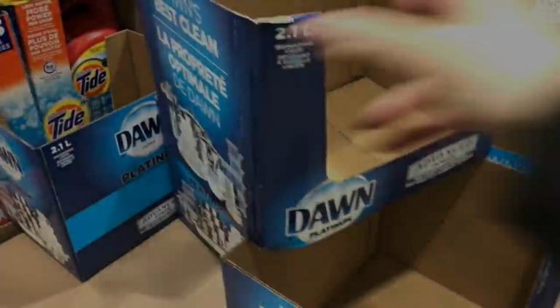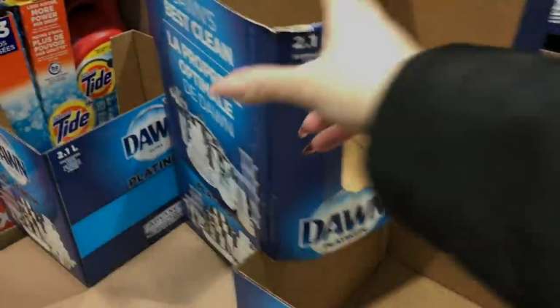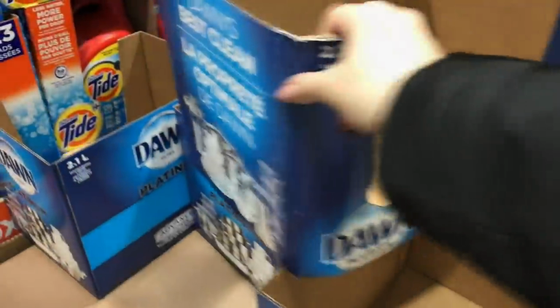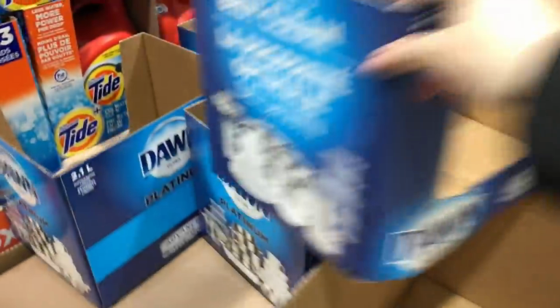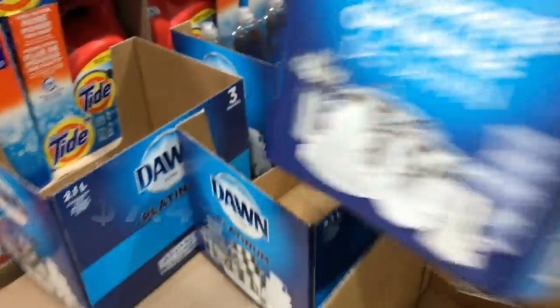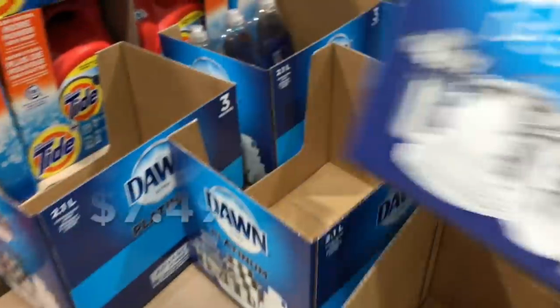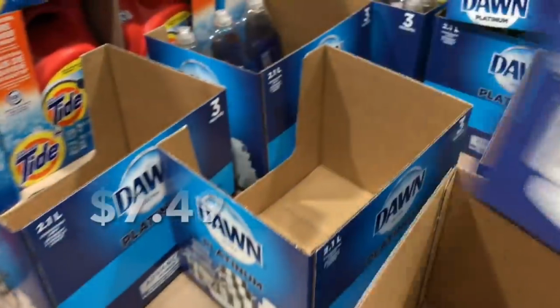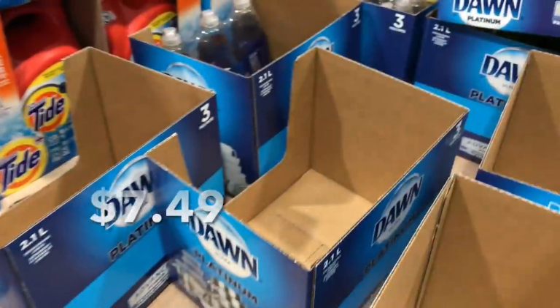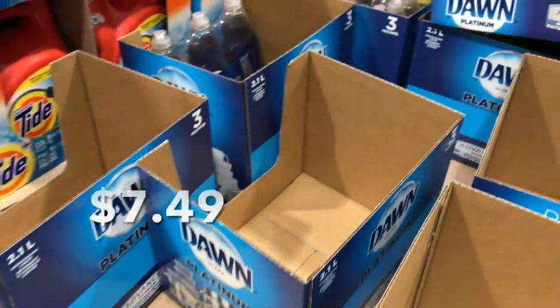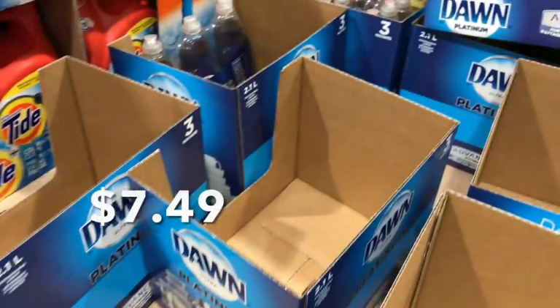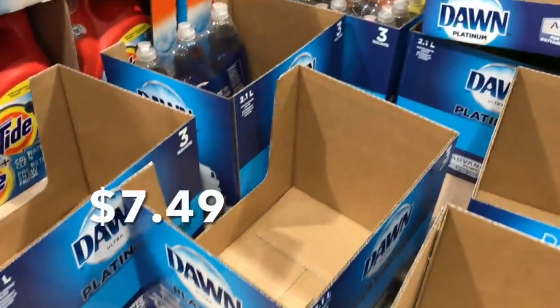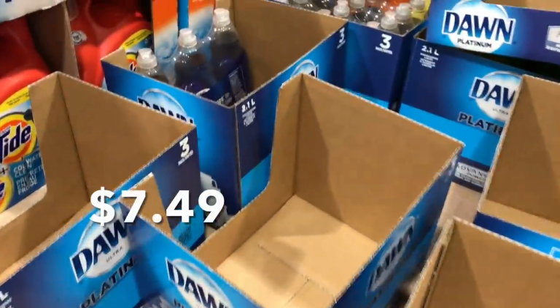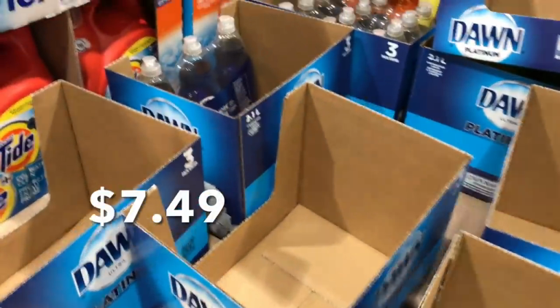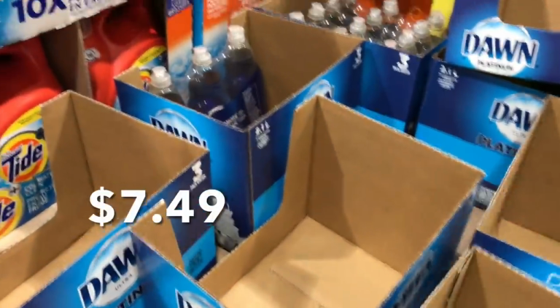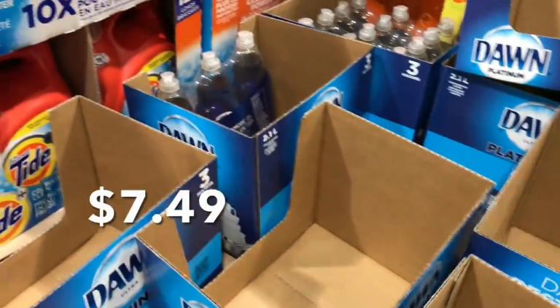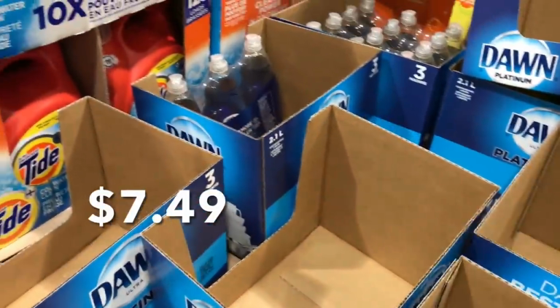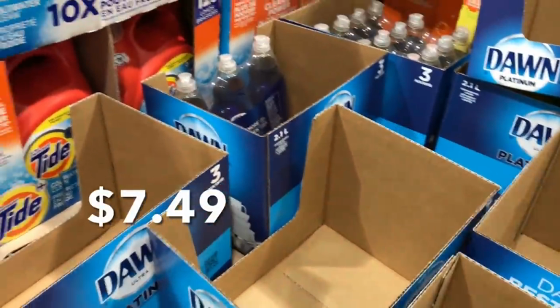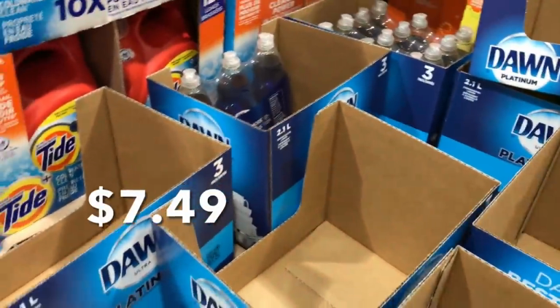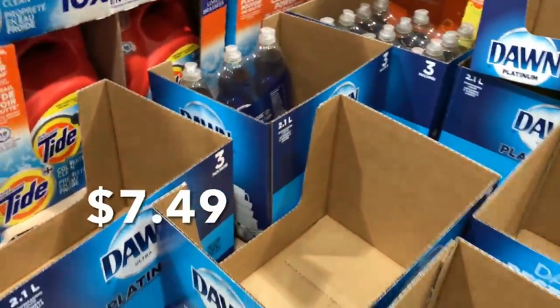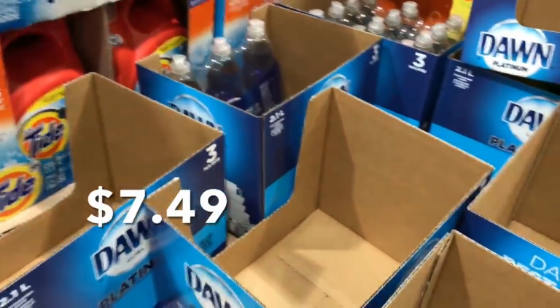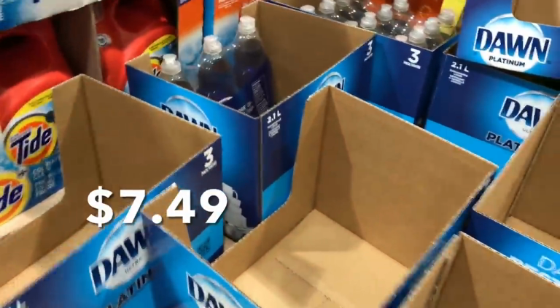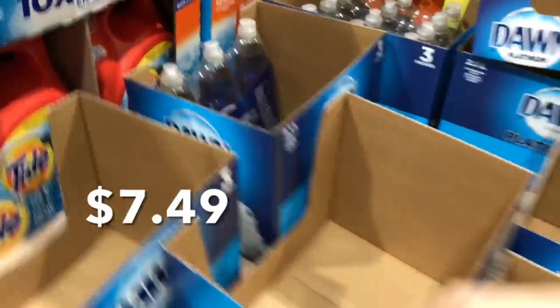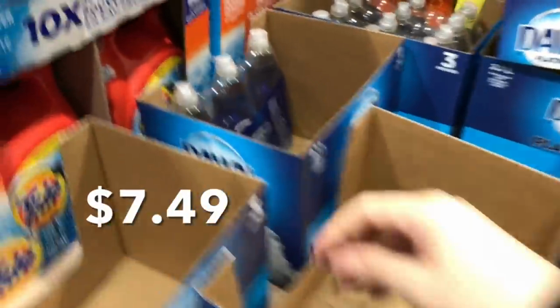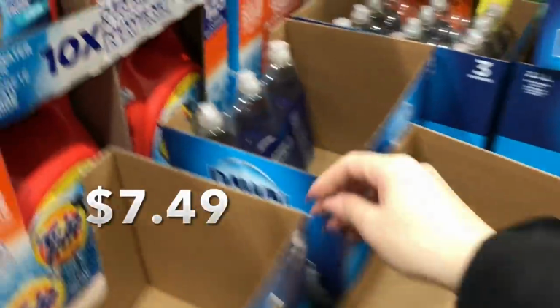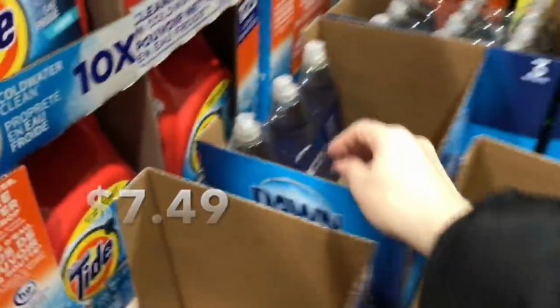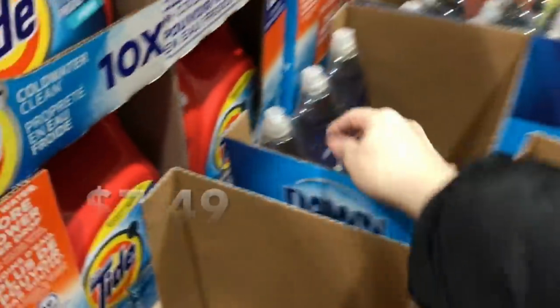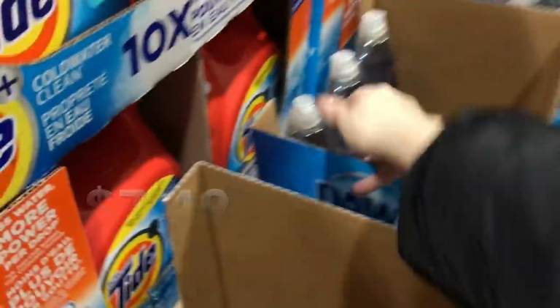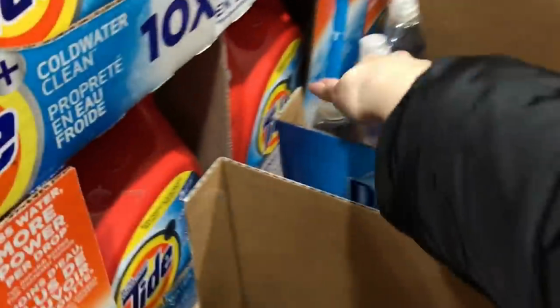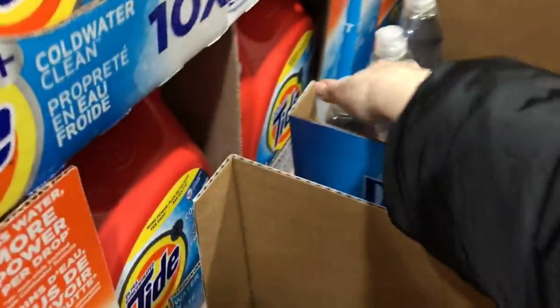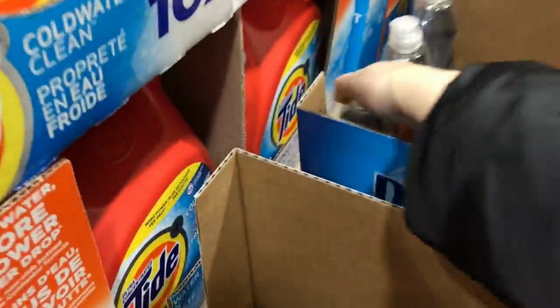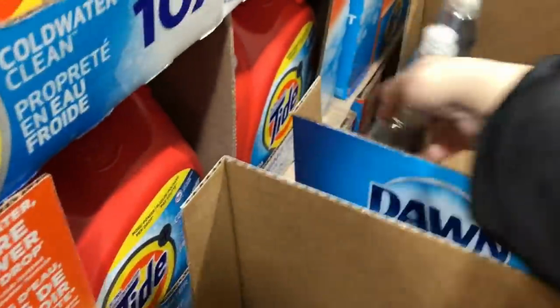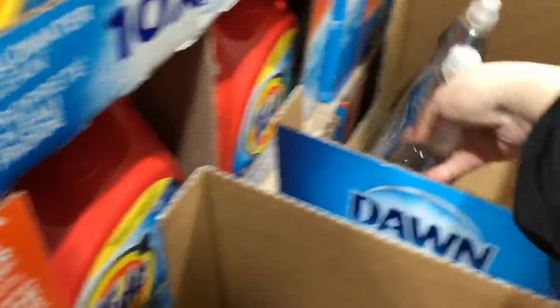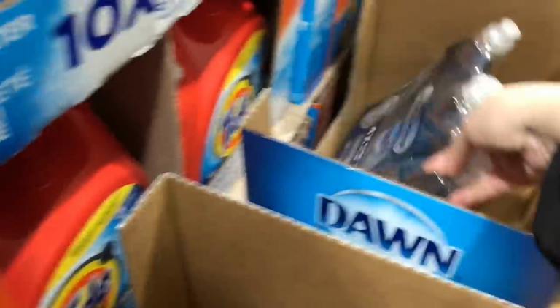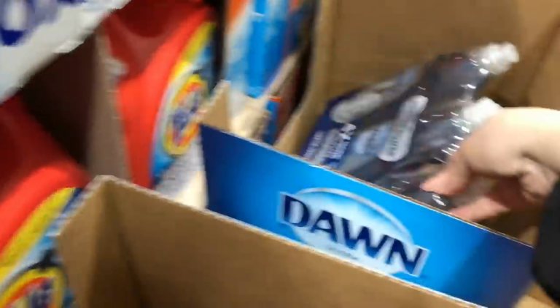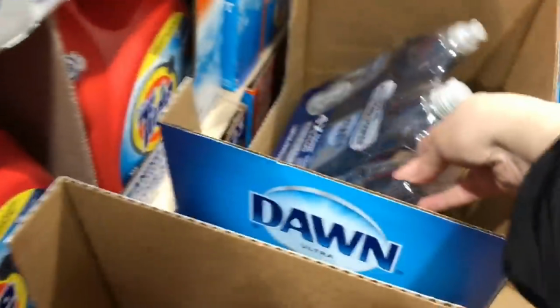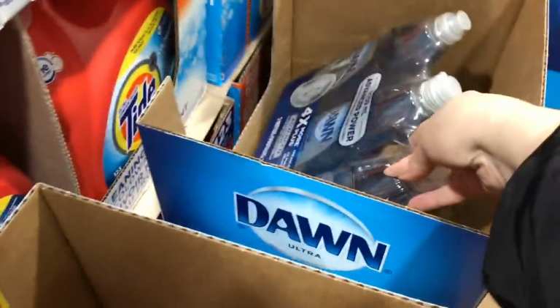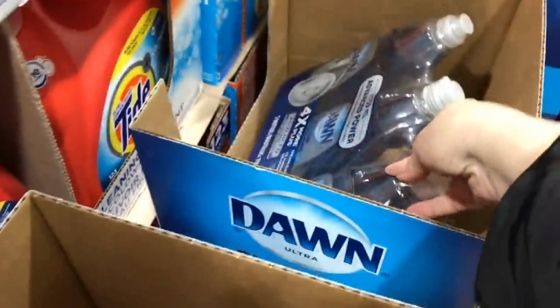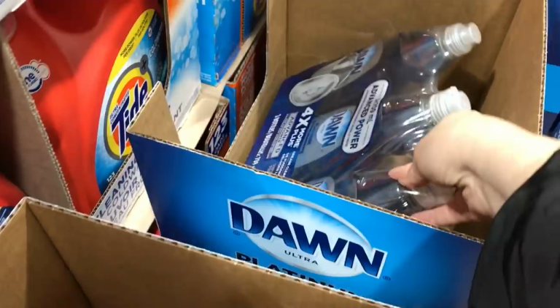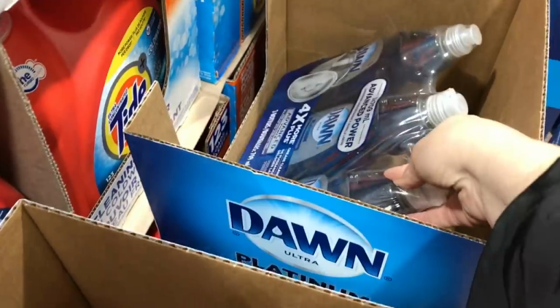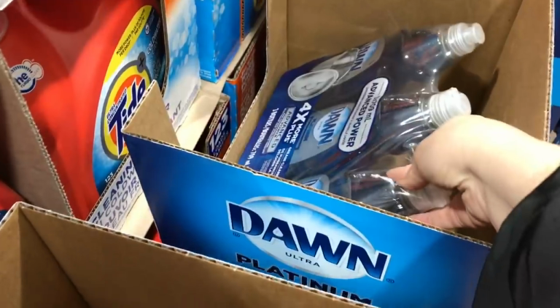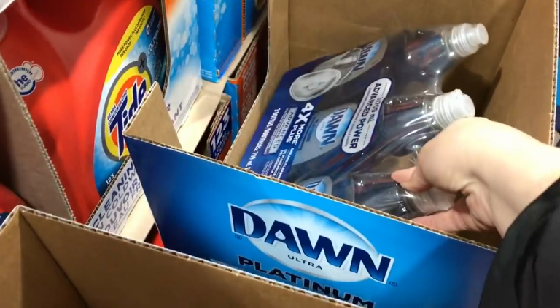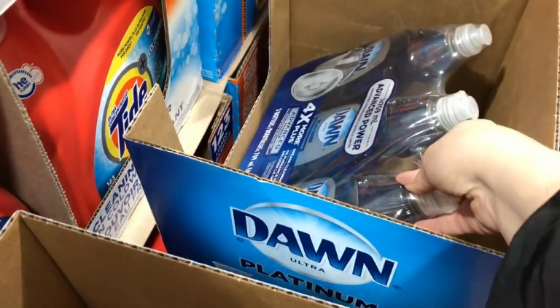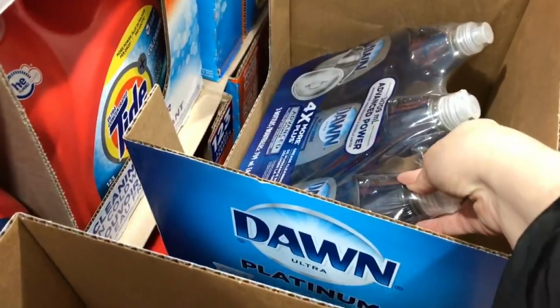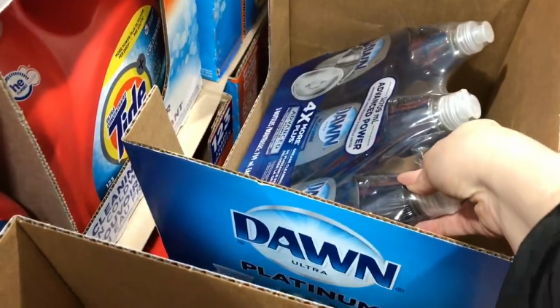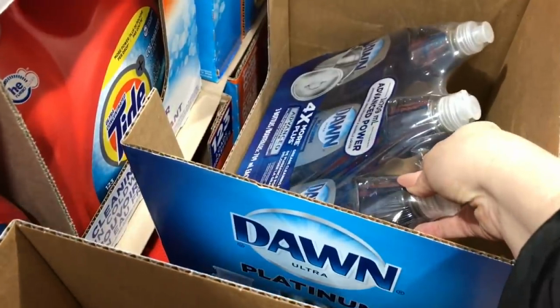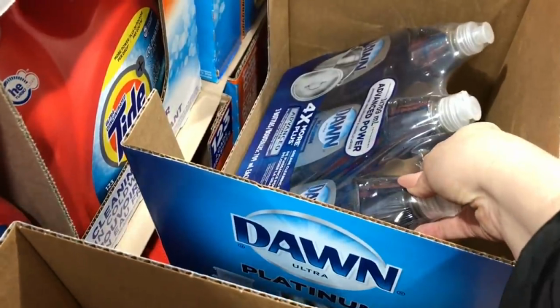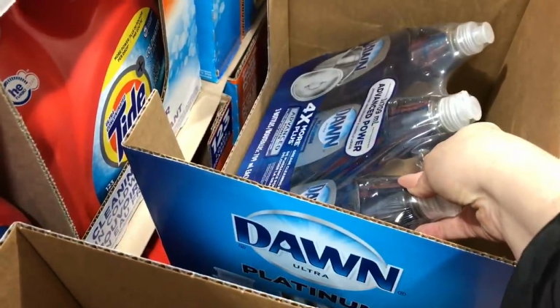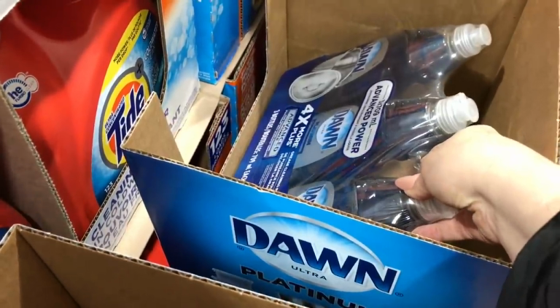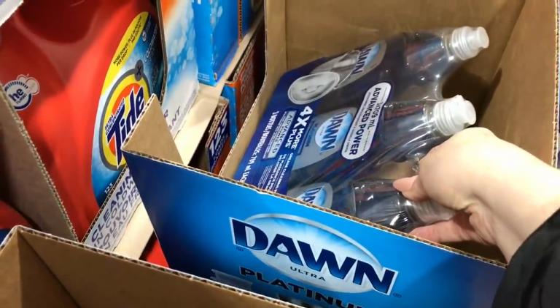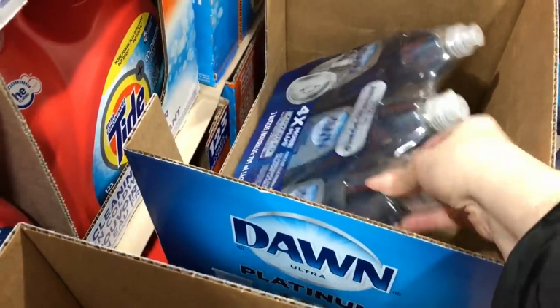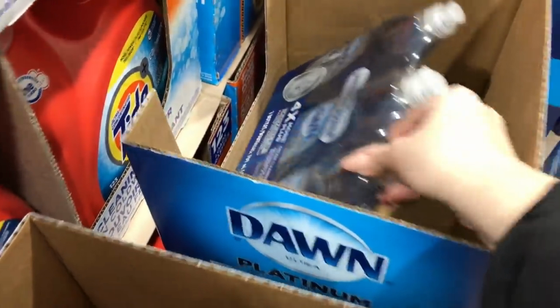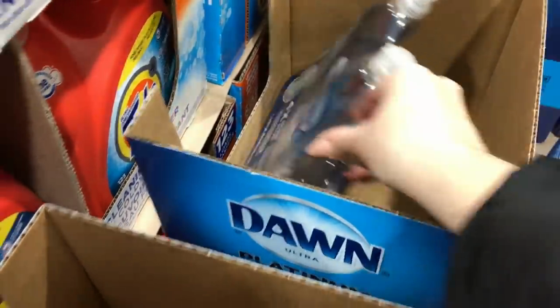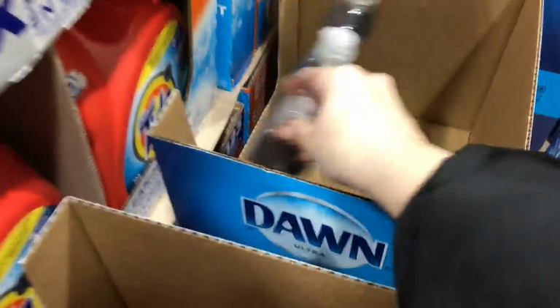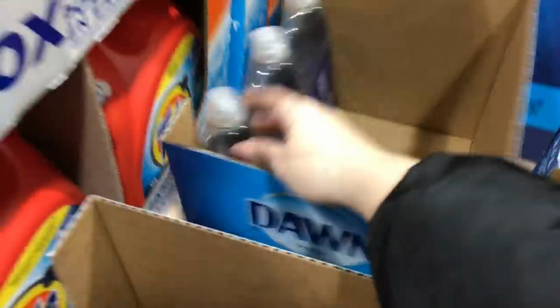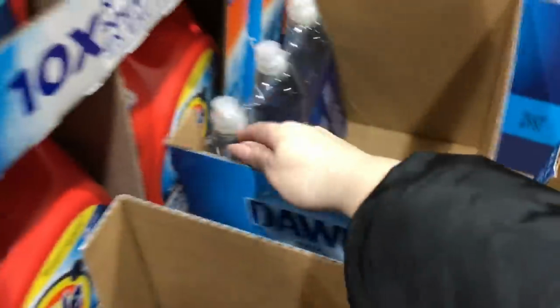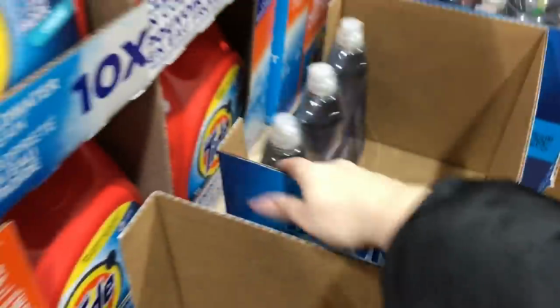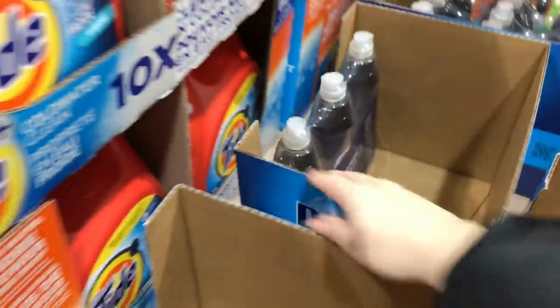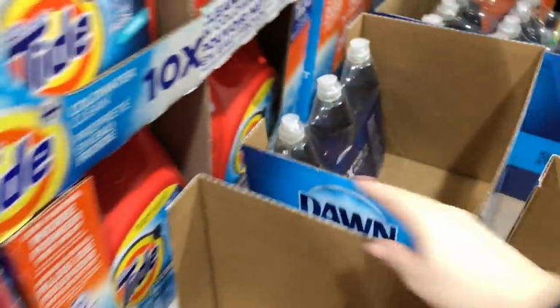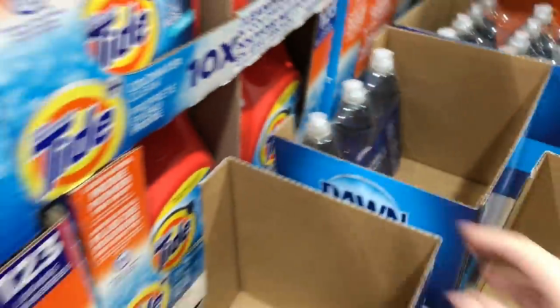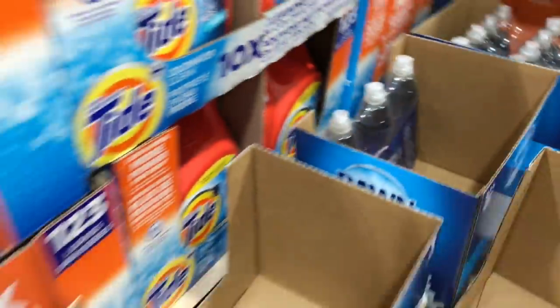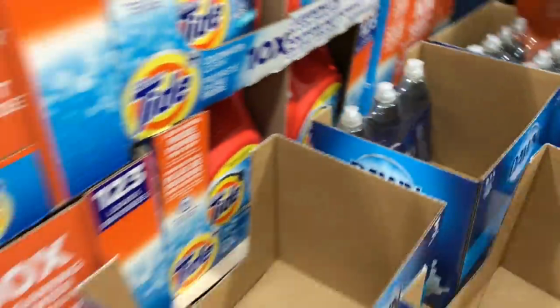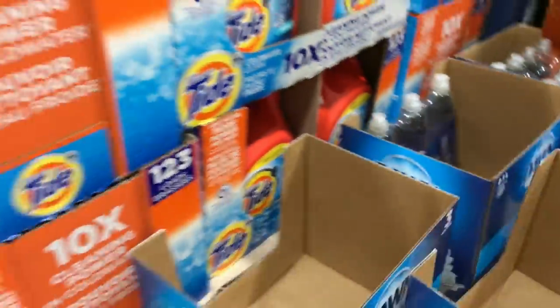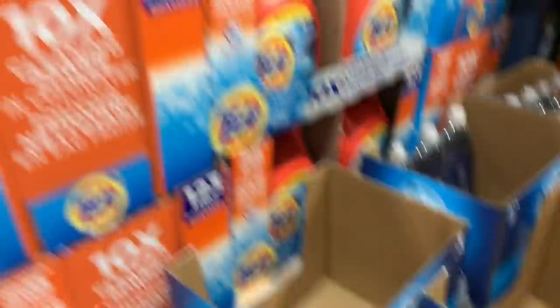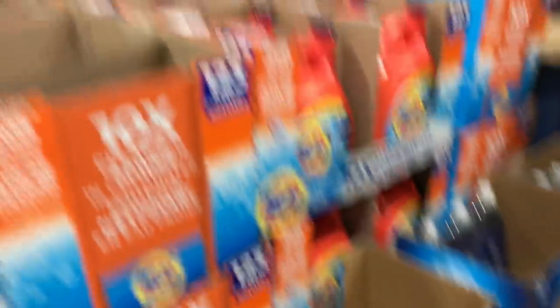So these are on sale, but I didn't see them advertised in the weekly flyer, which is really odd.